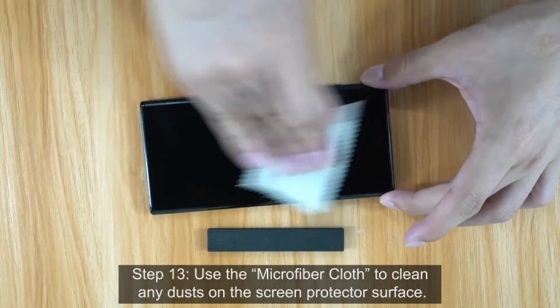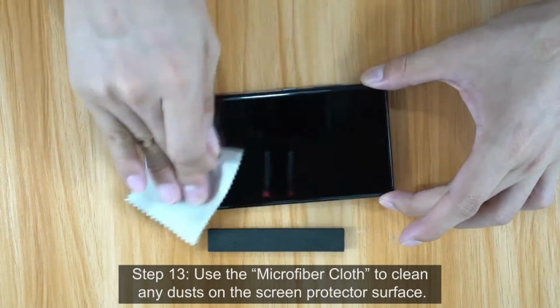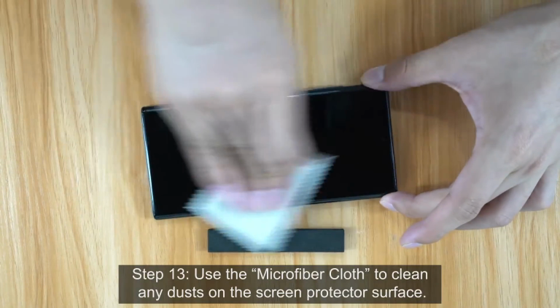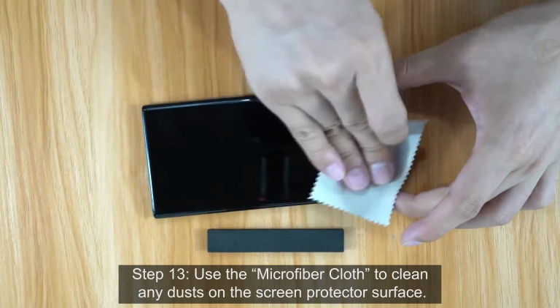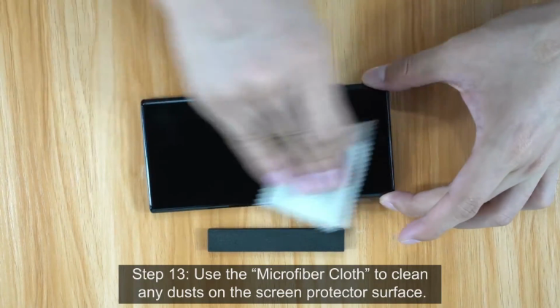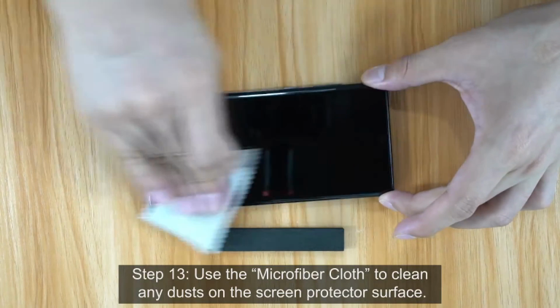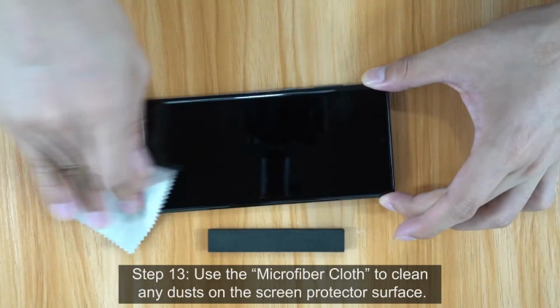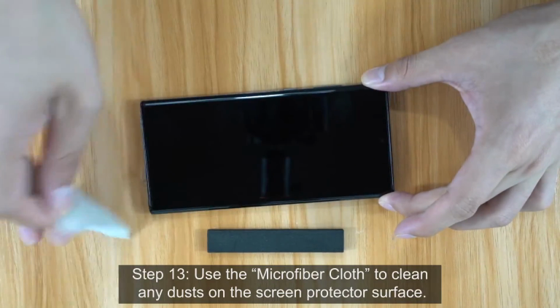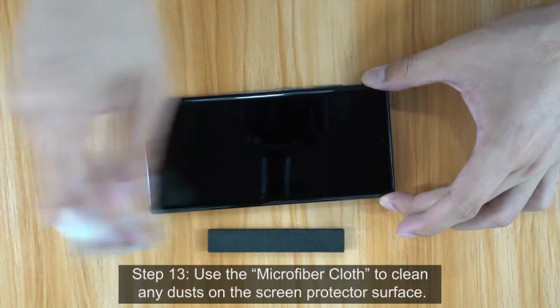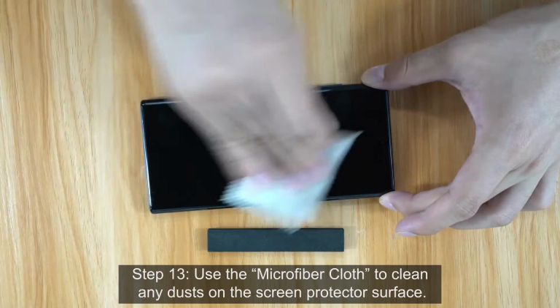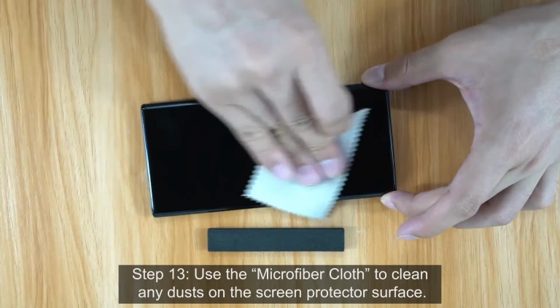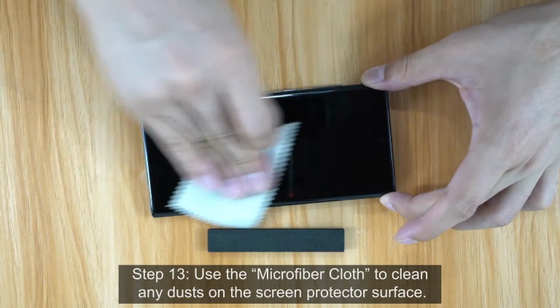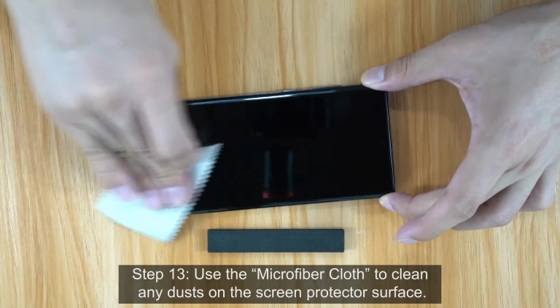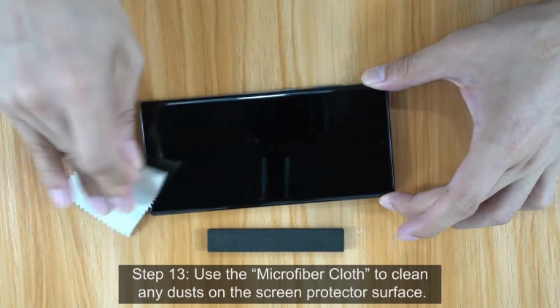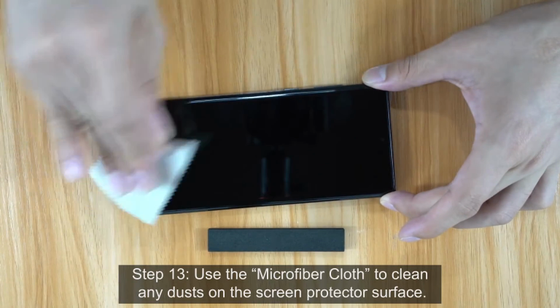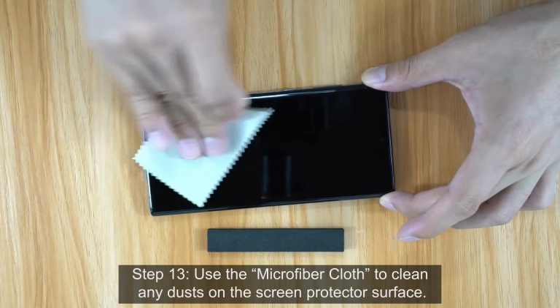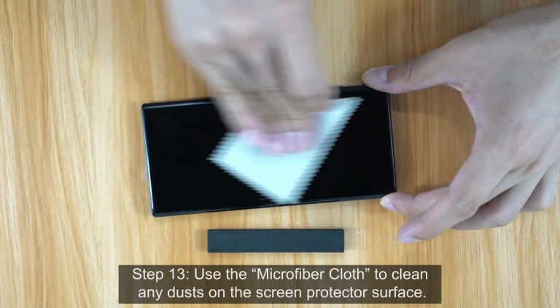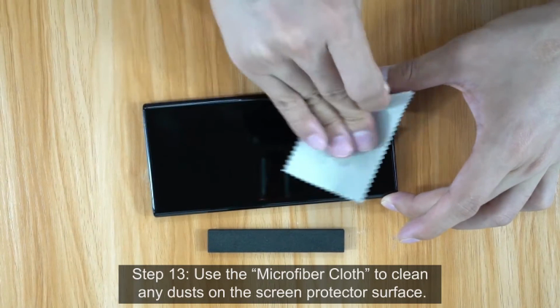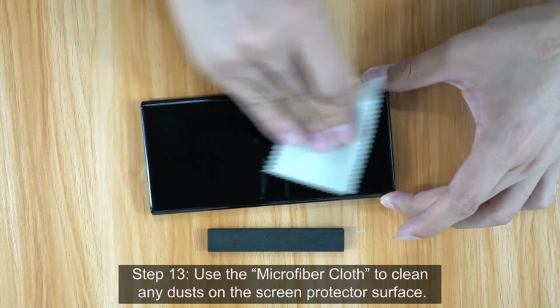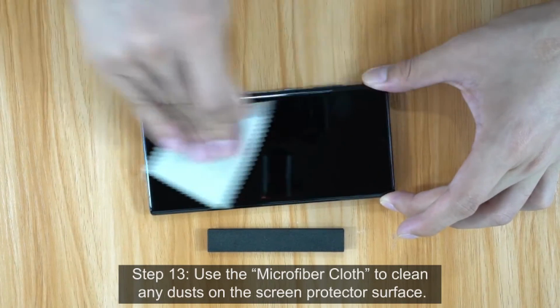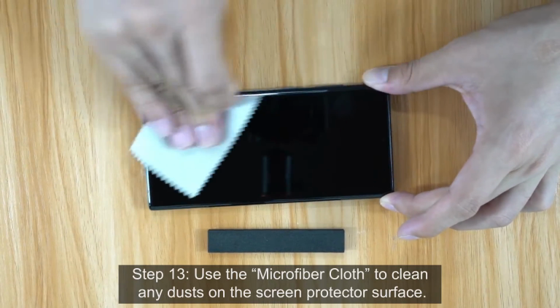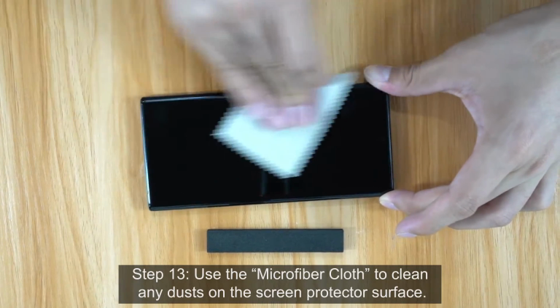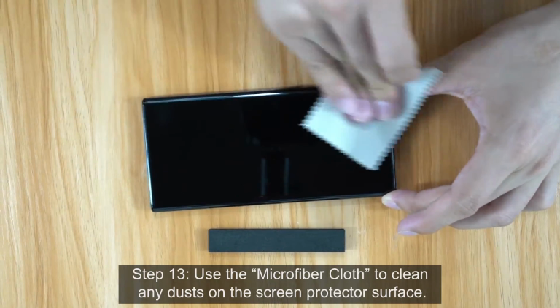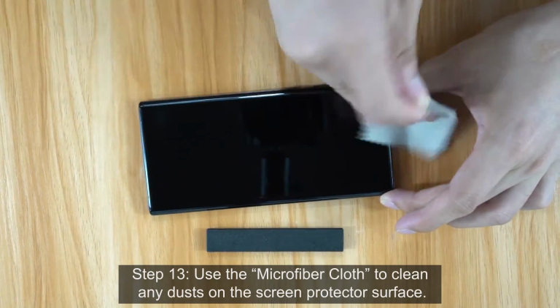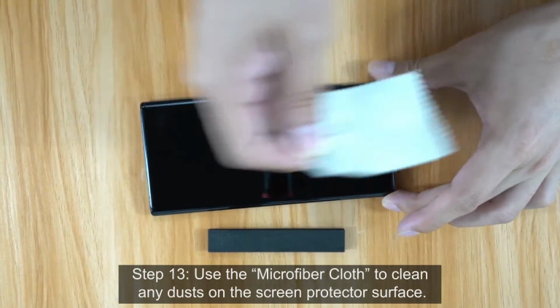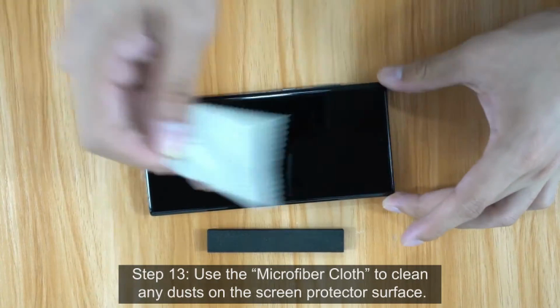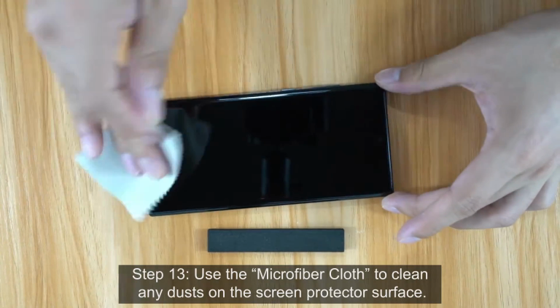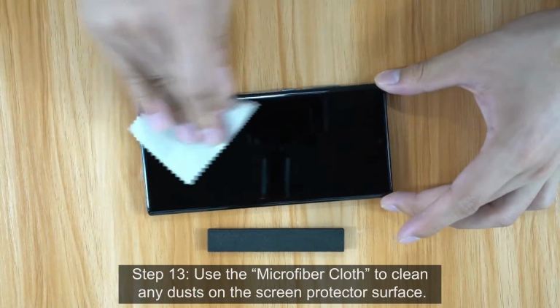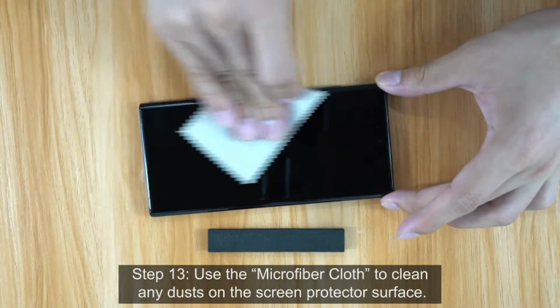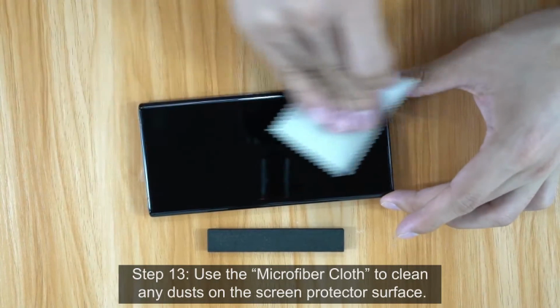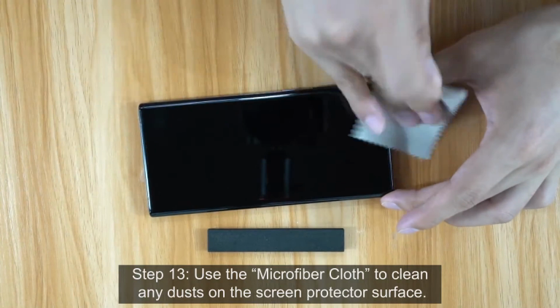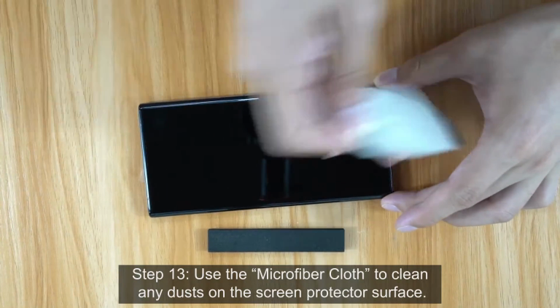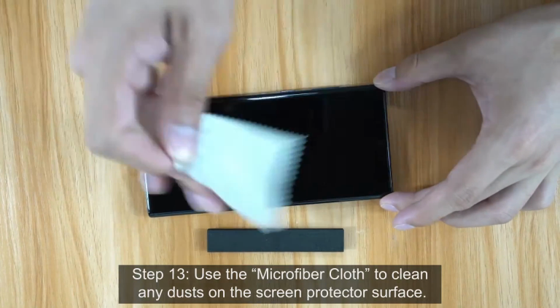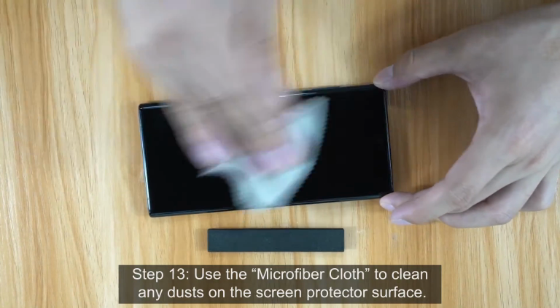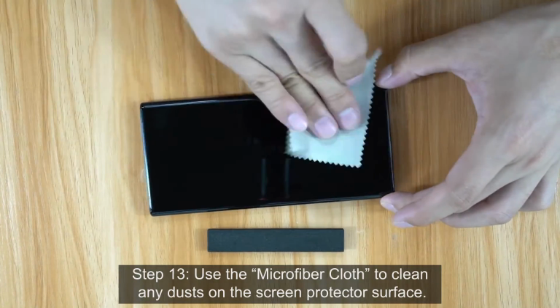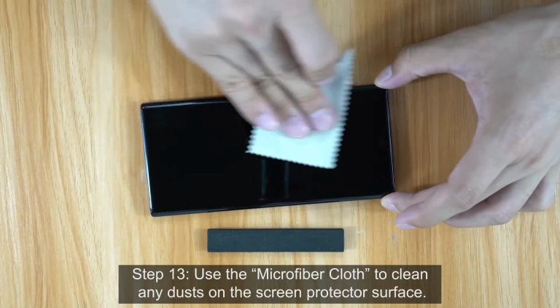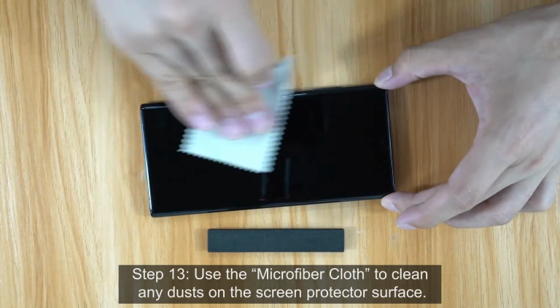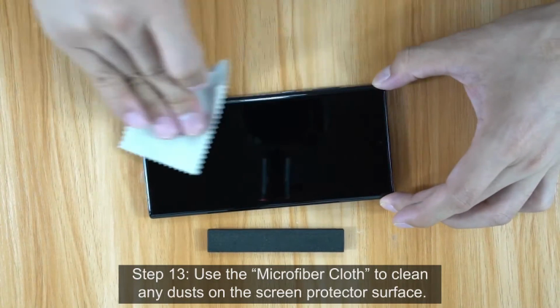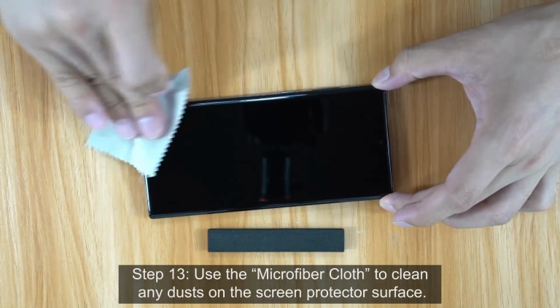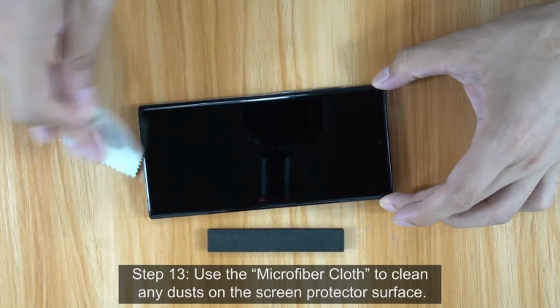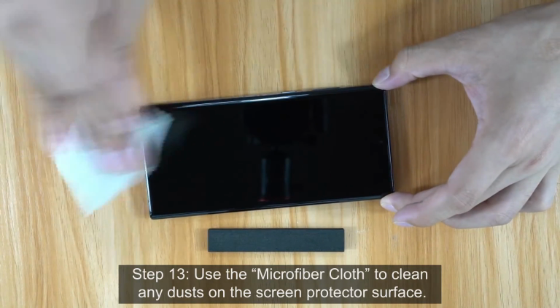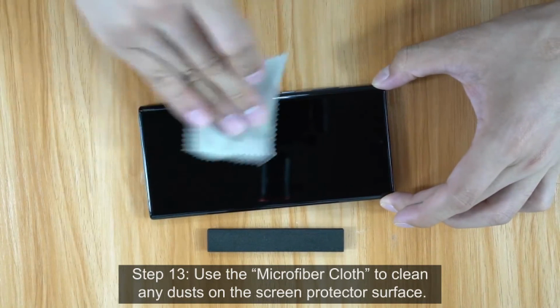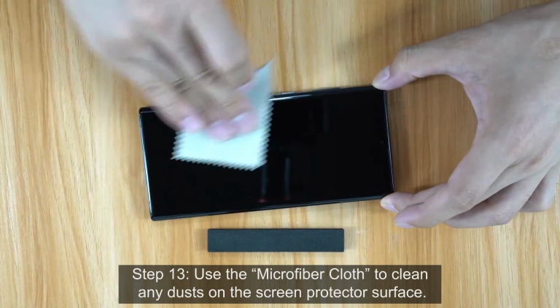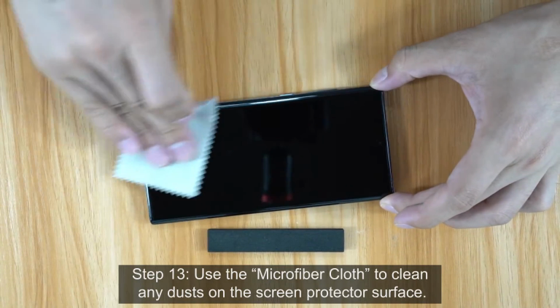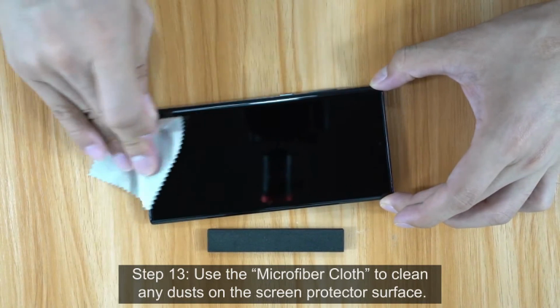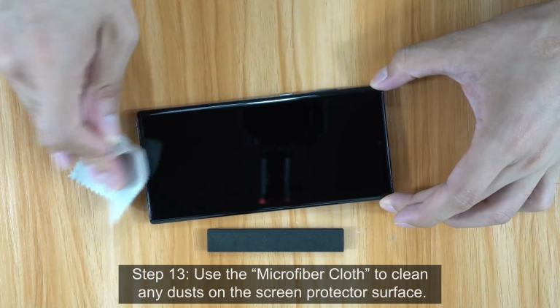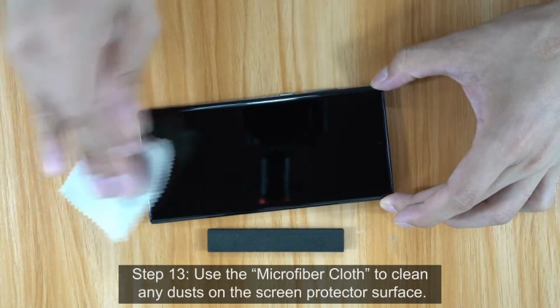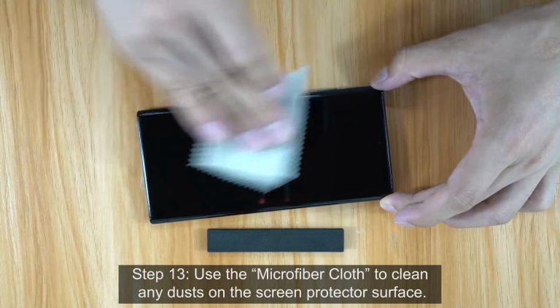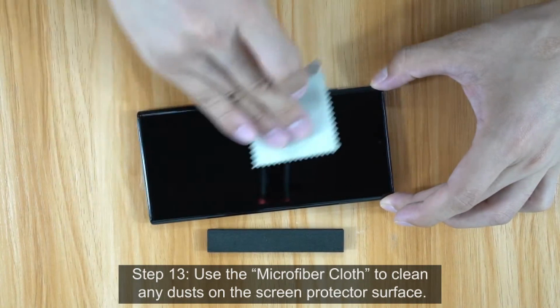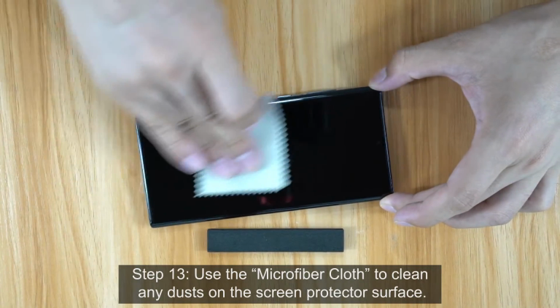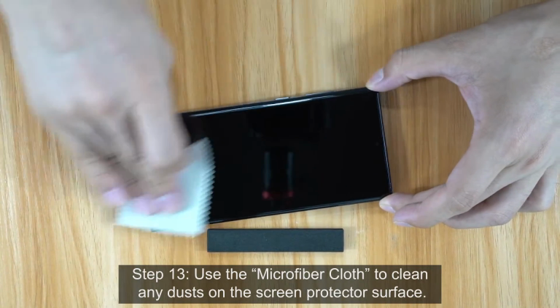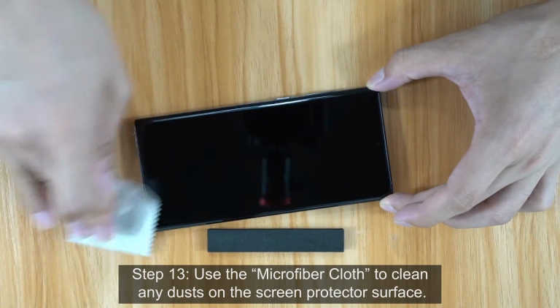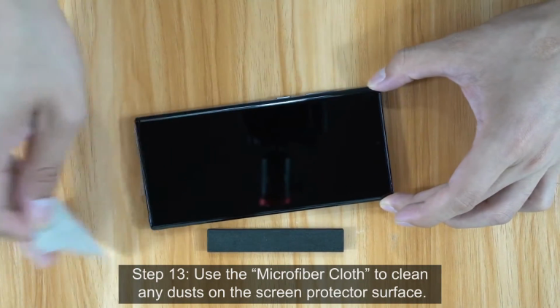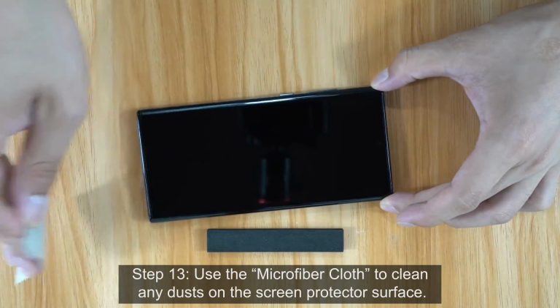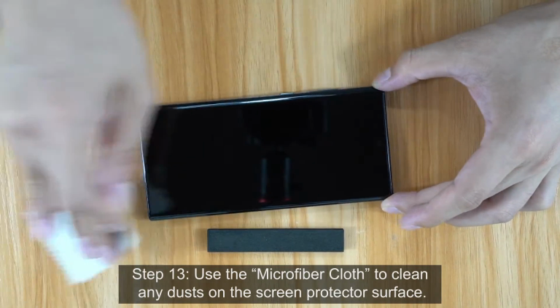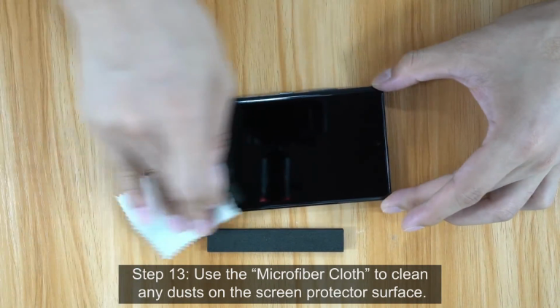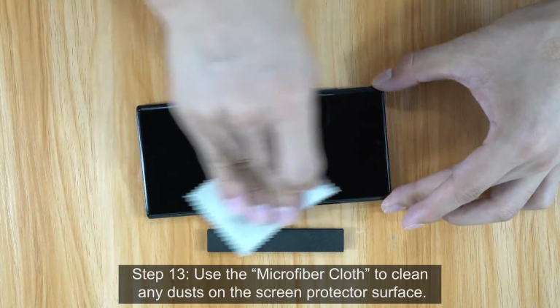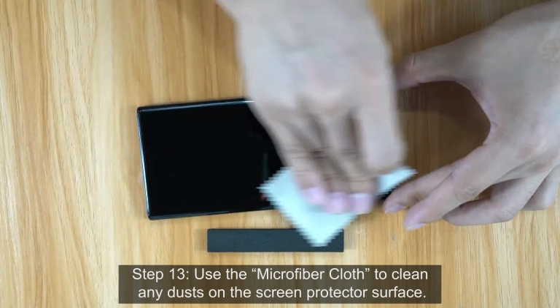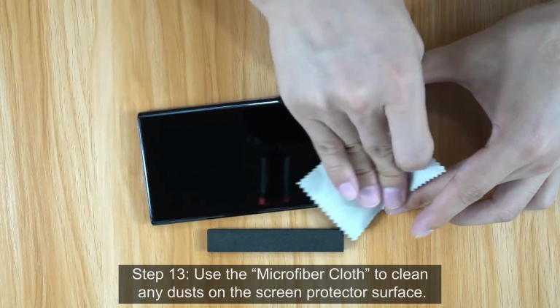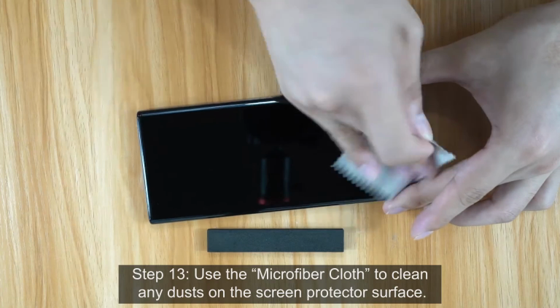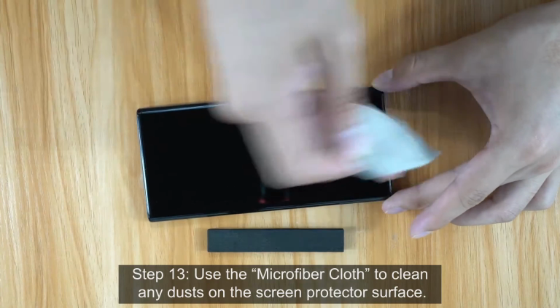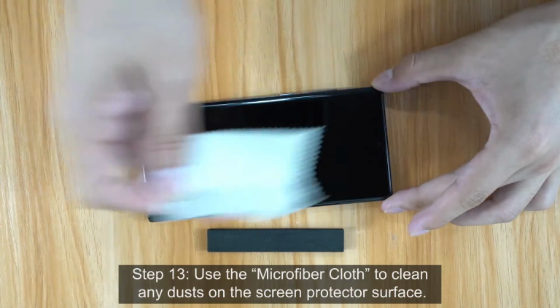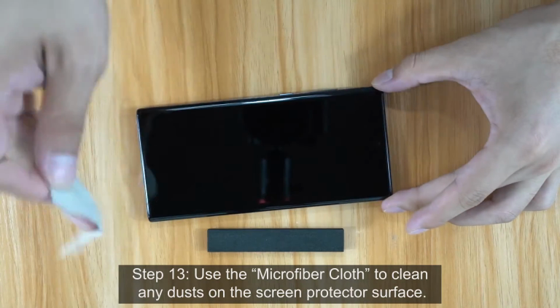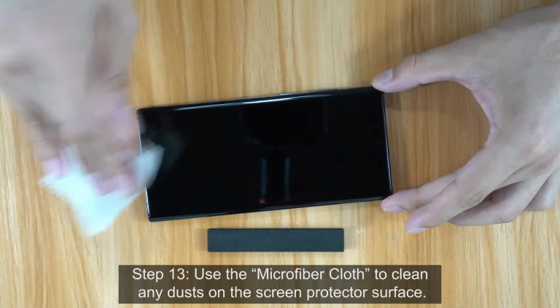Step 13. Use the Microfiber Cloth to clean any dust on the Screen Protector's surface.